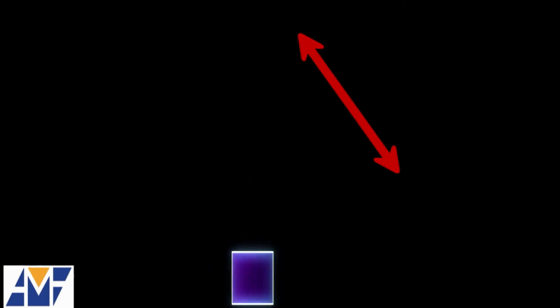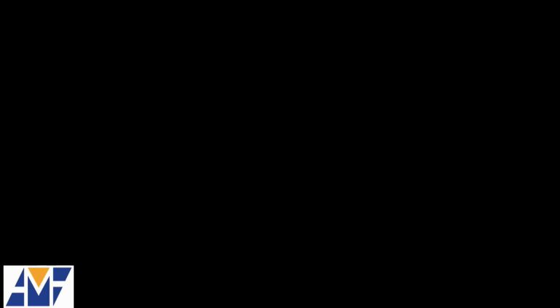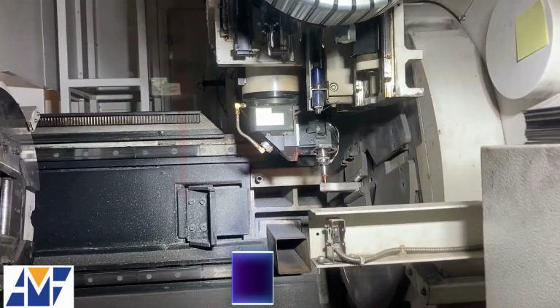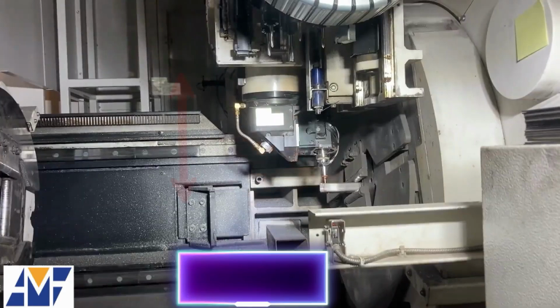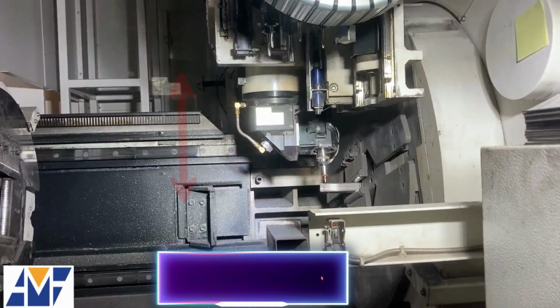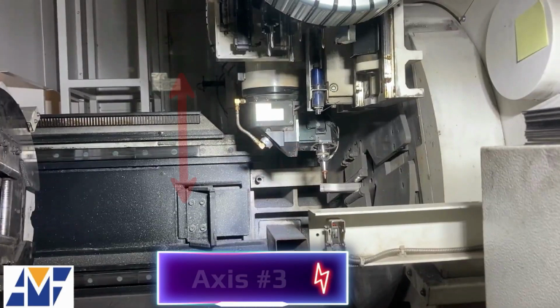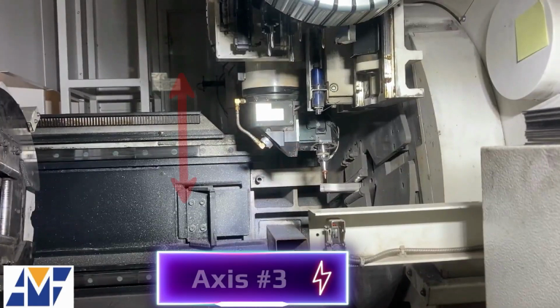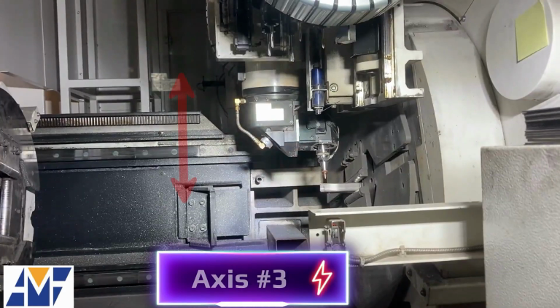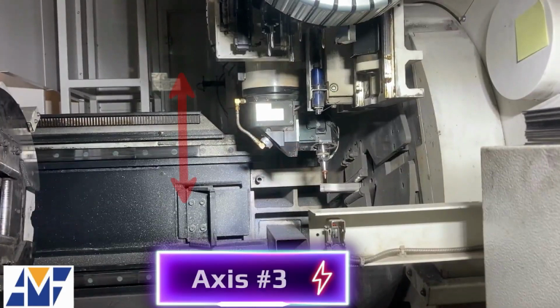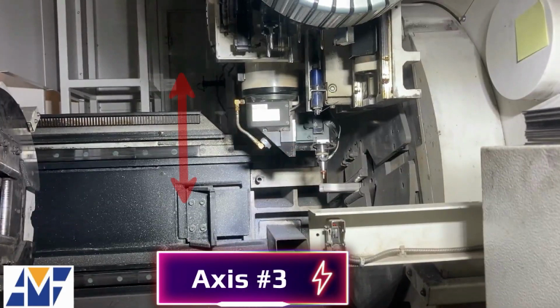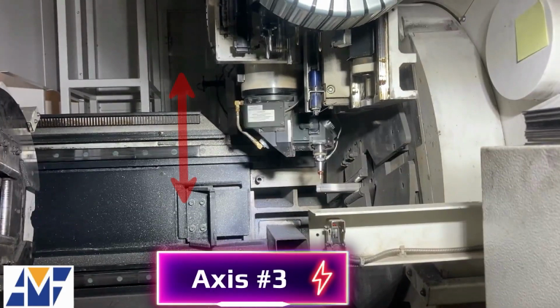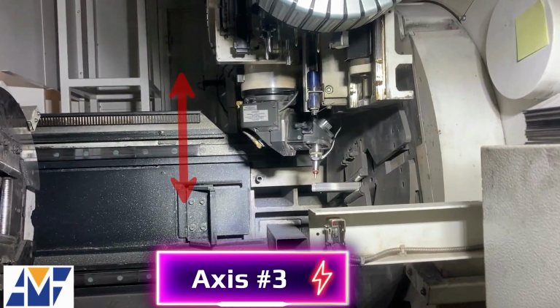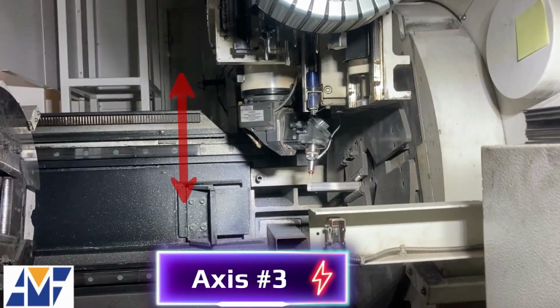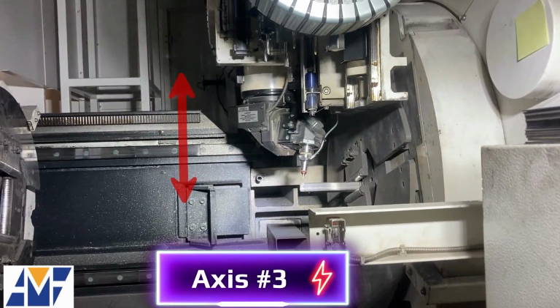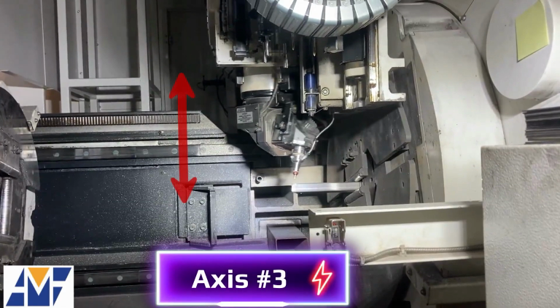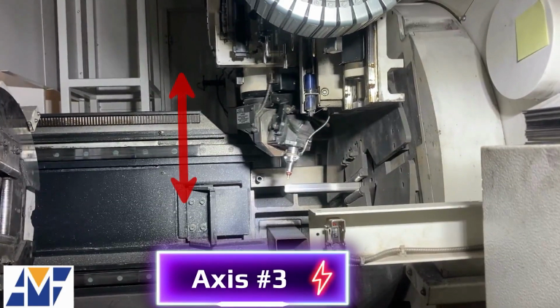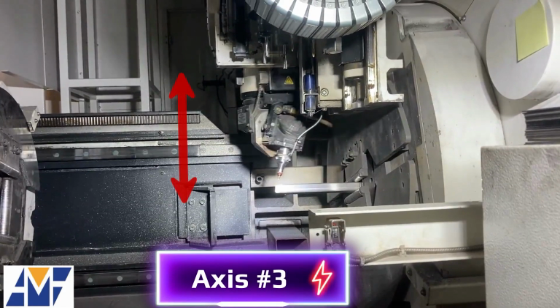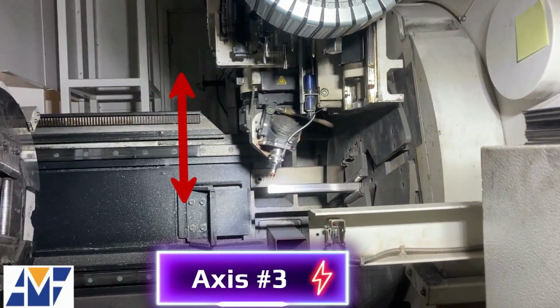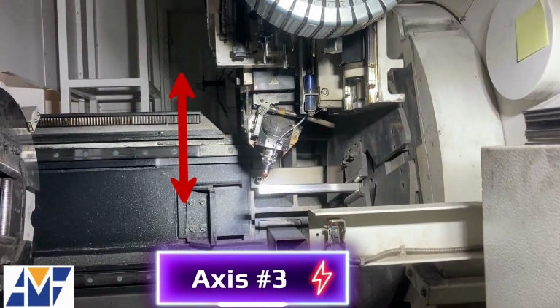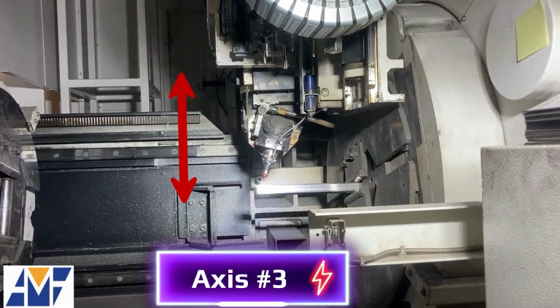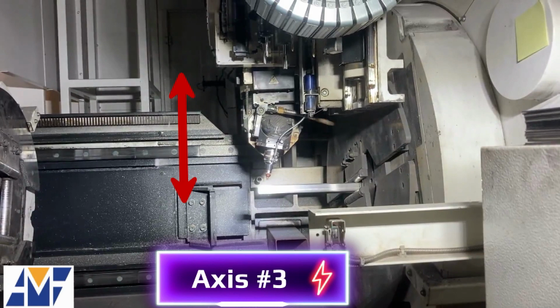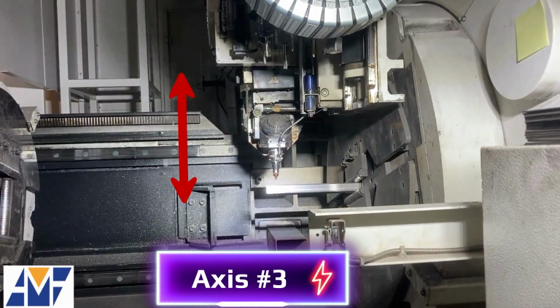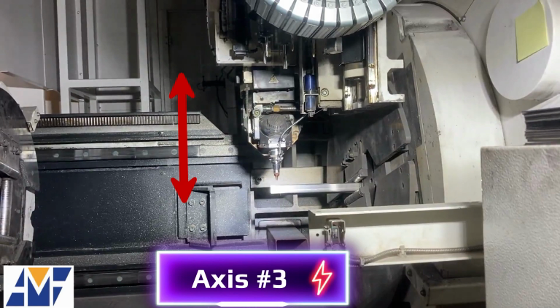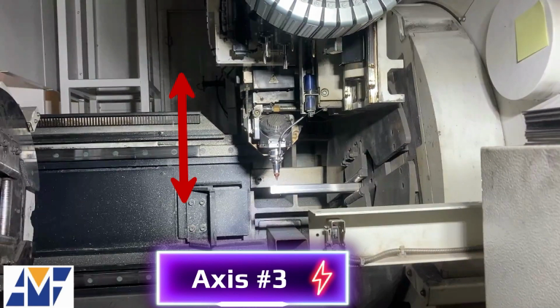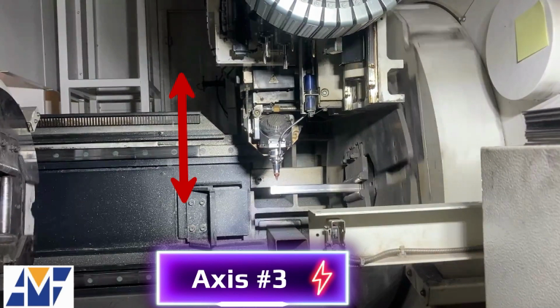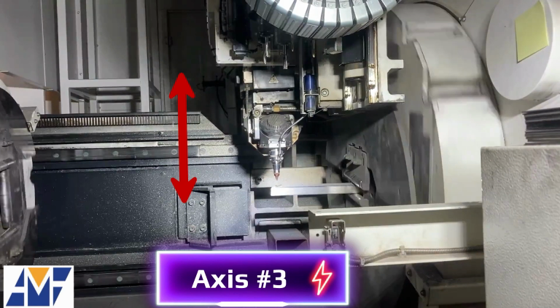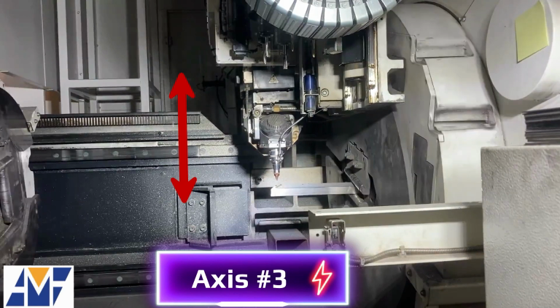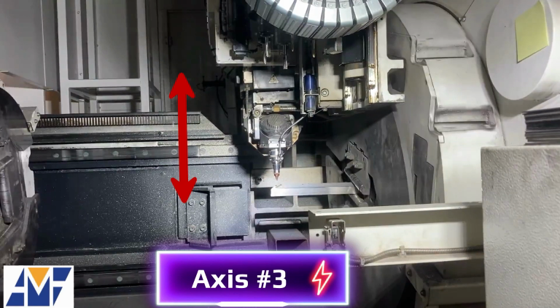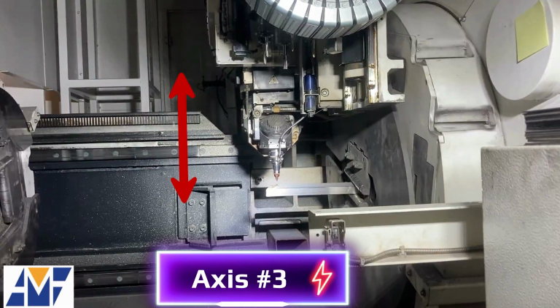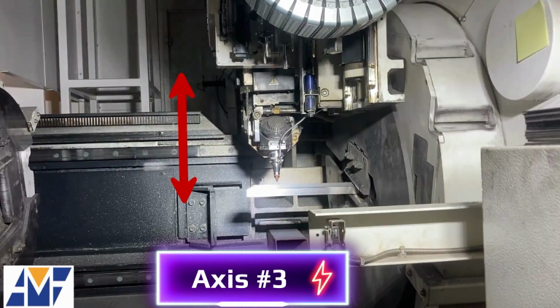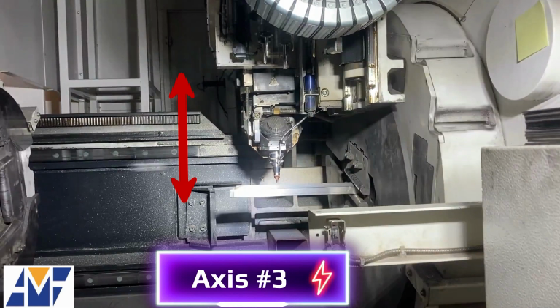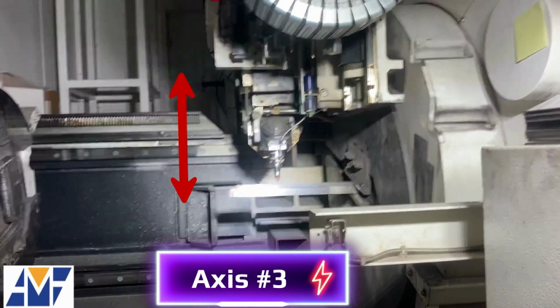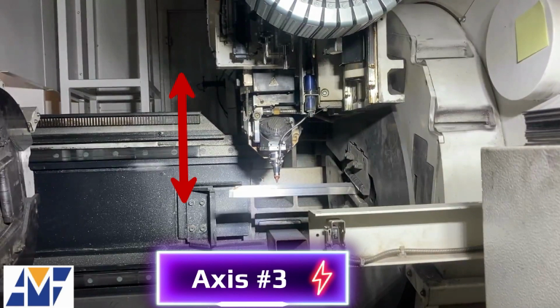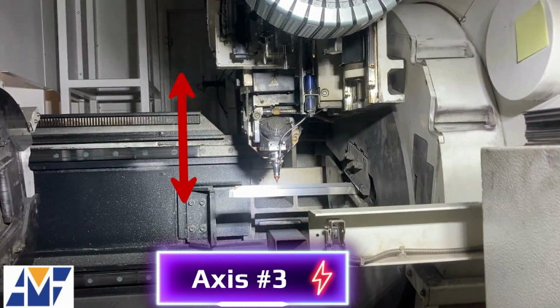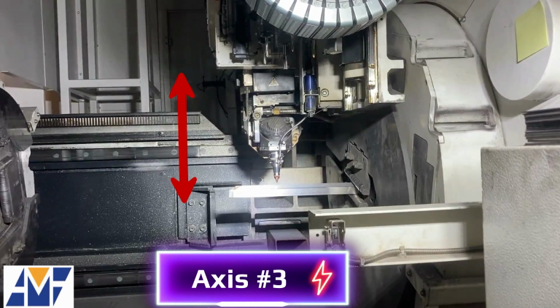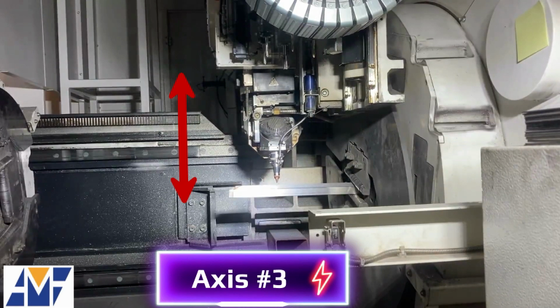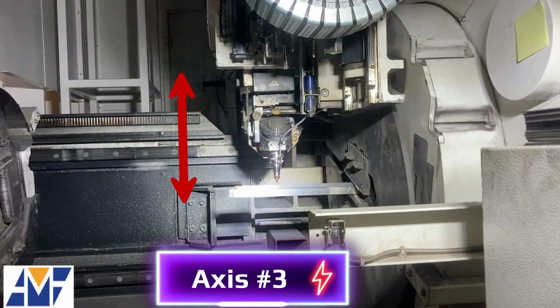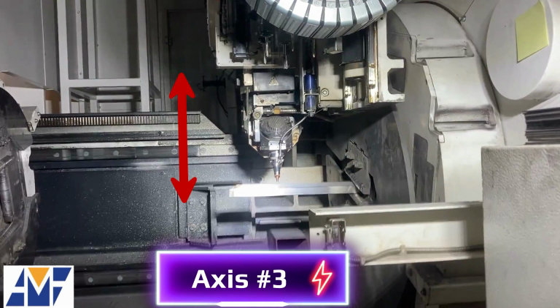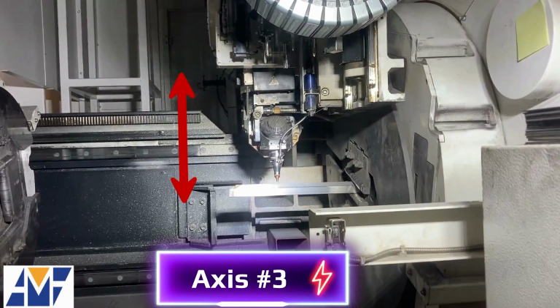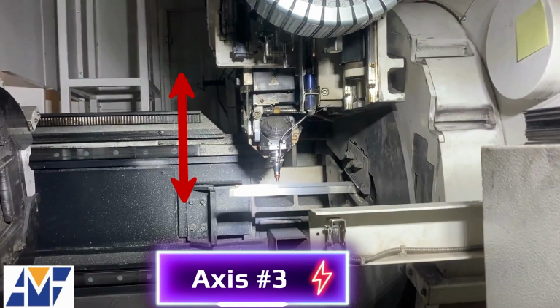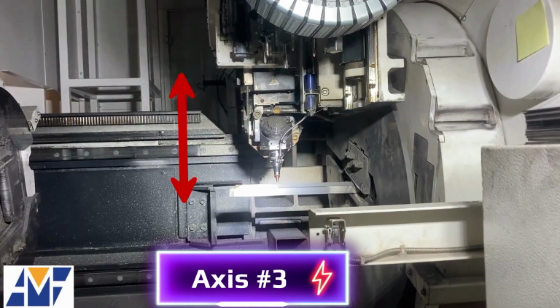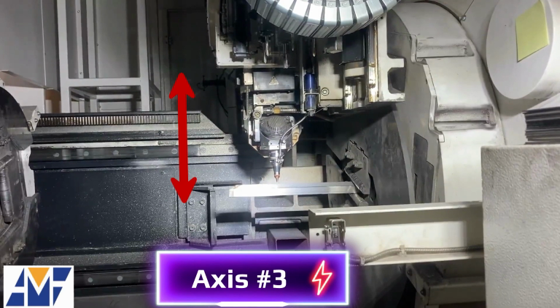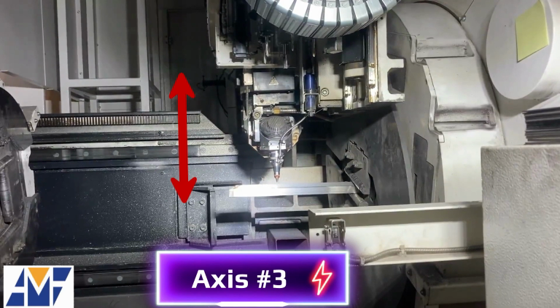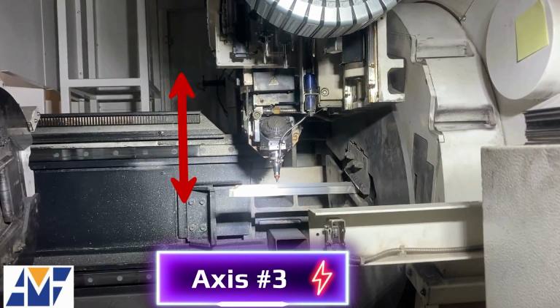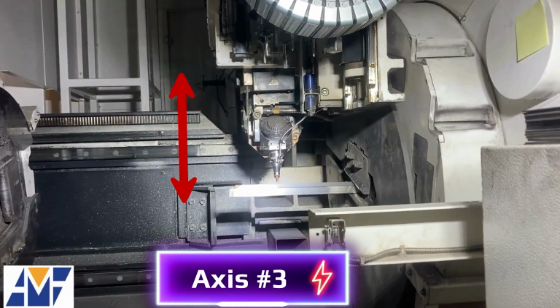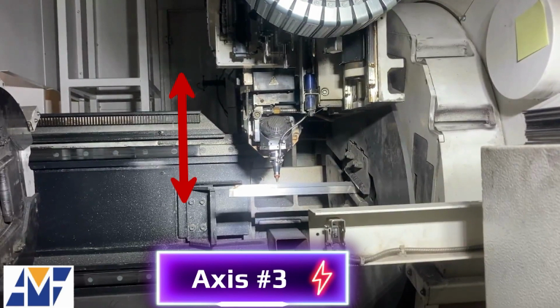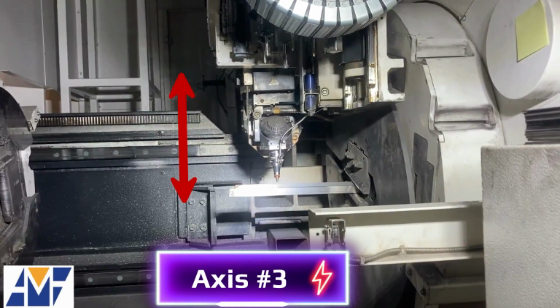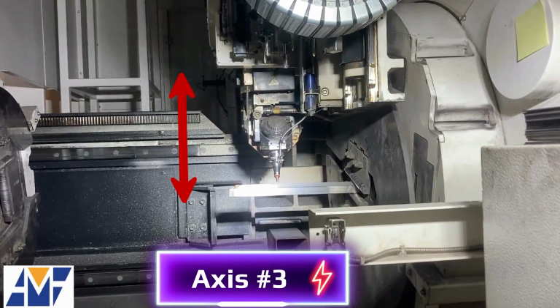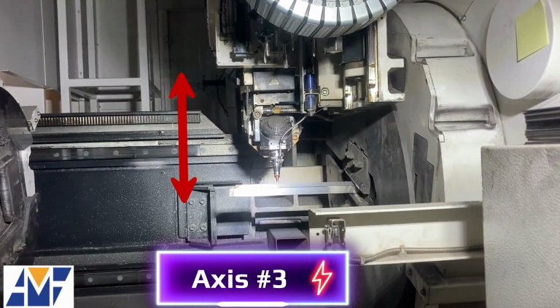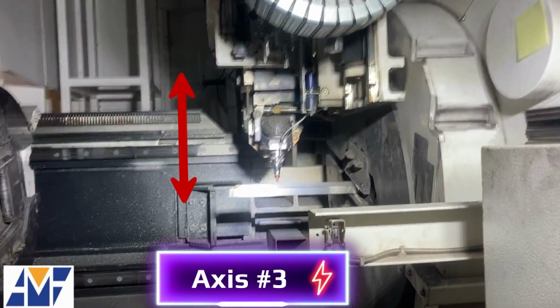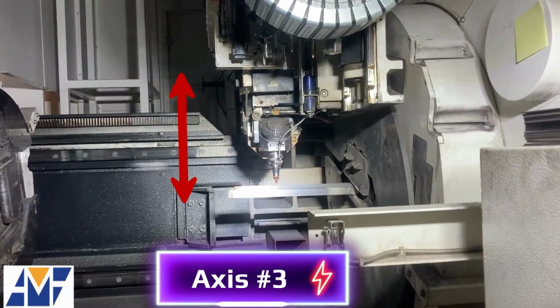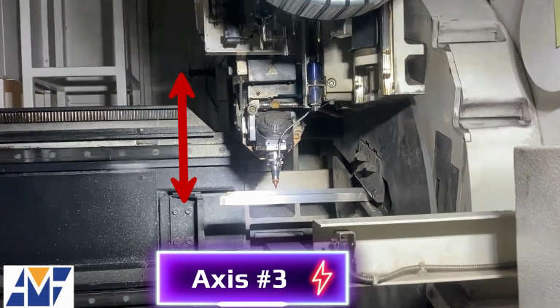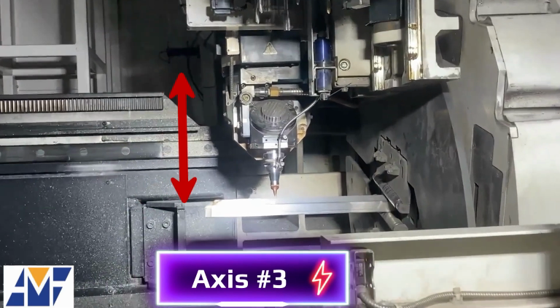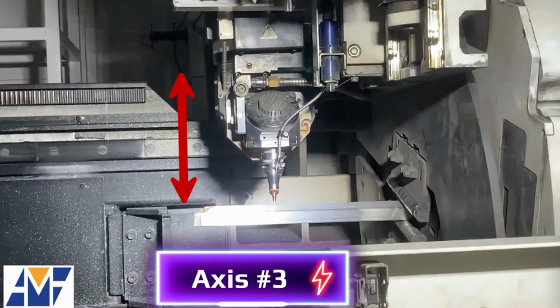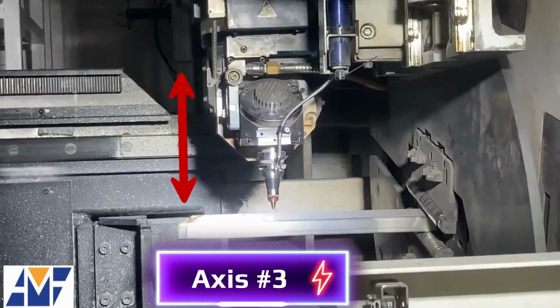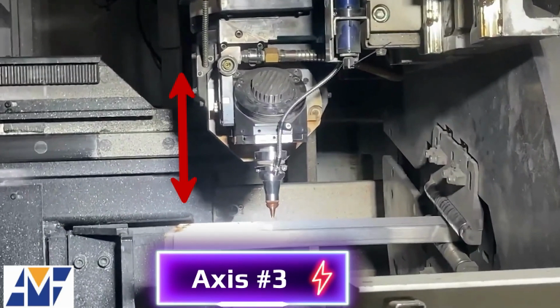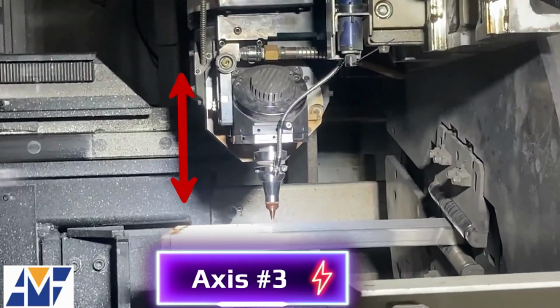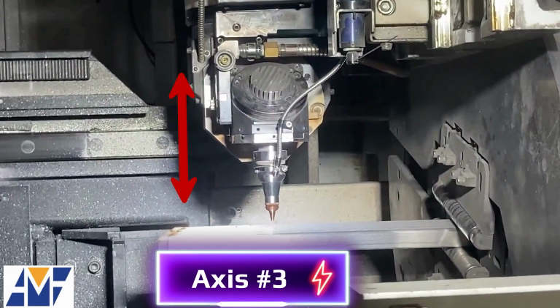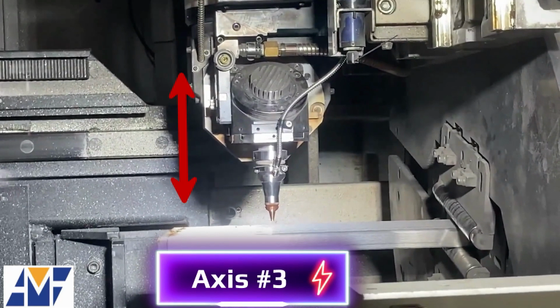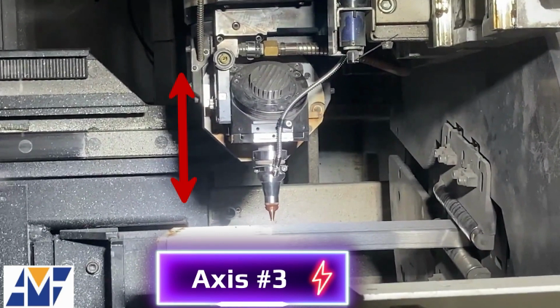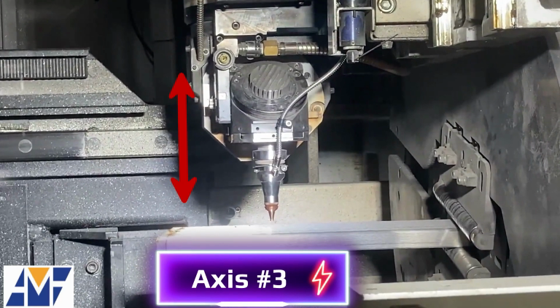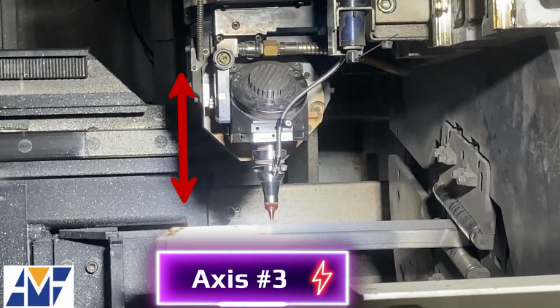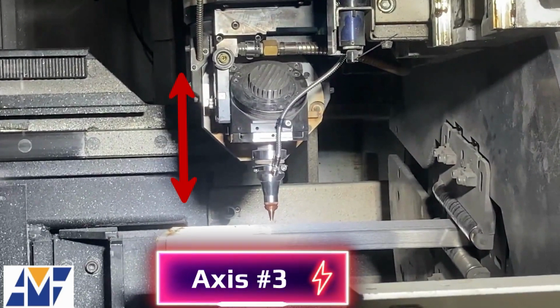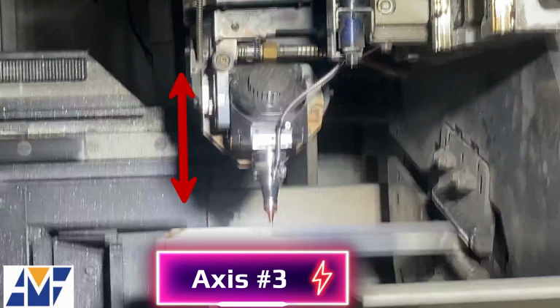On Axis 3, the tube laser head is moving up and down, or down to up, above the material, like a drill press moving up and down to a drill.